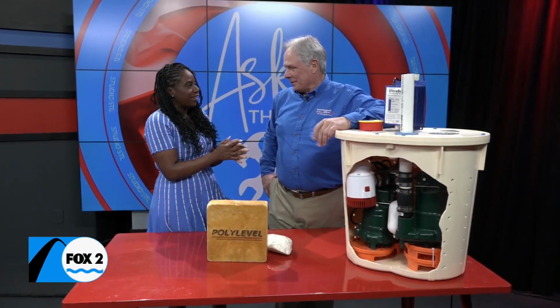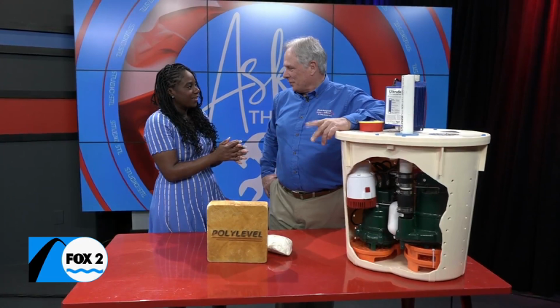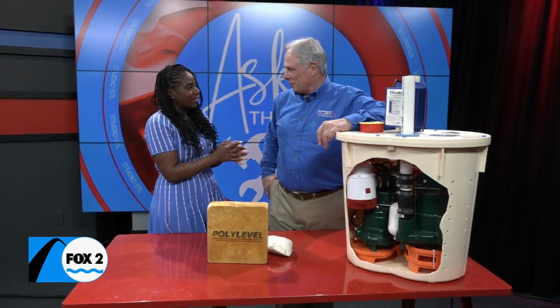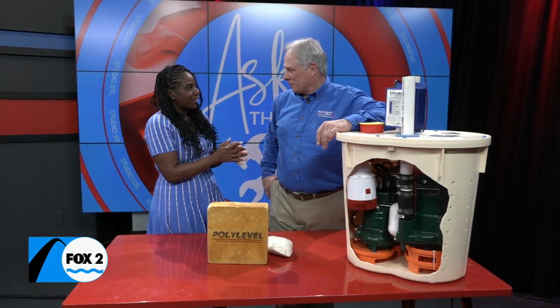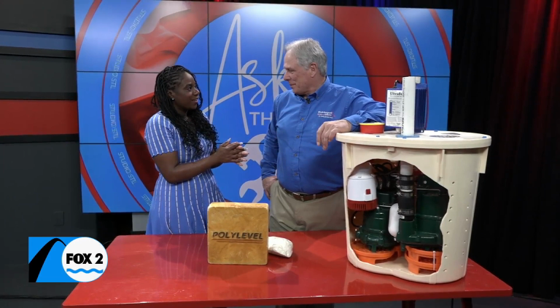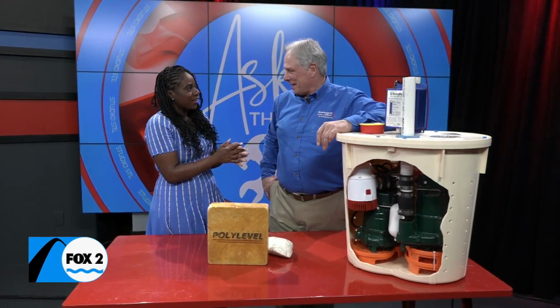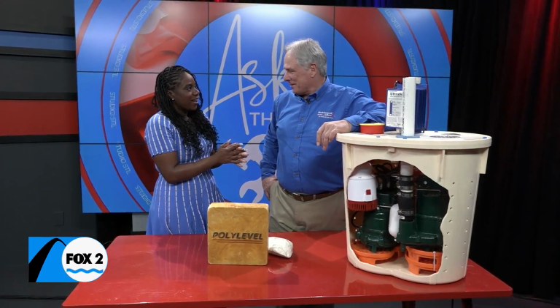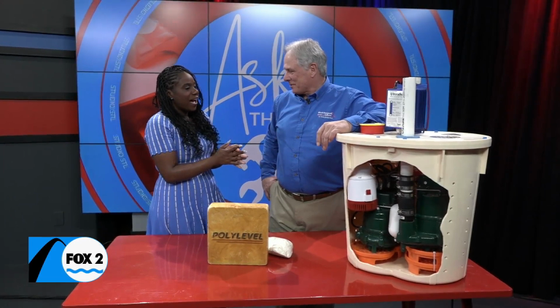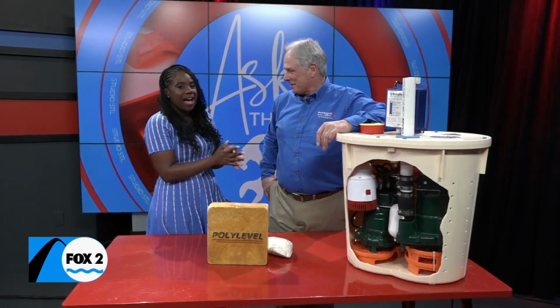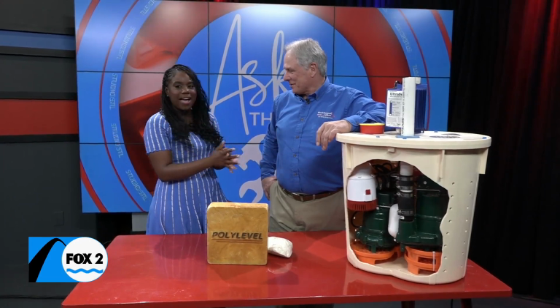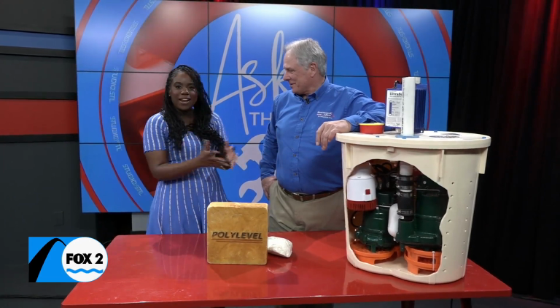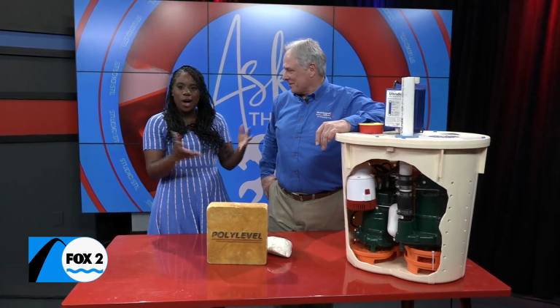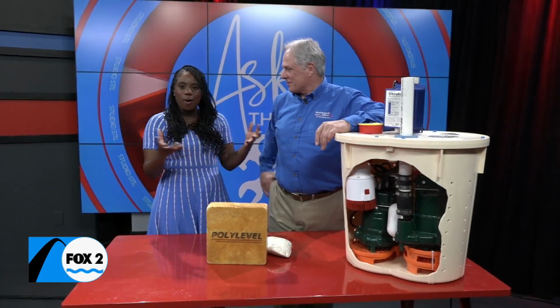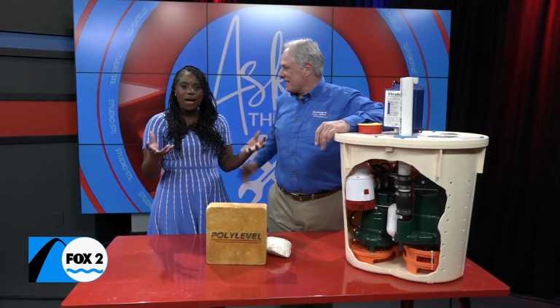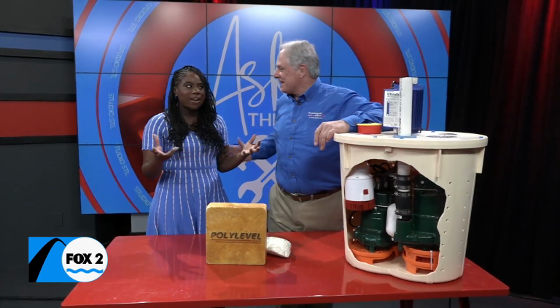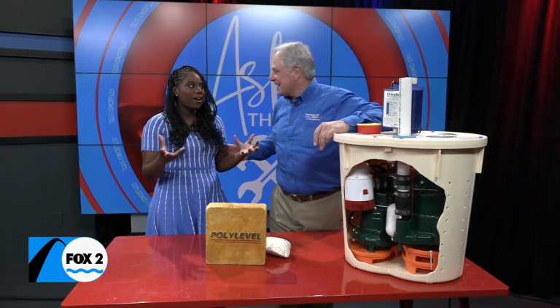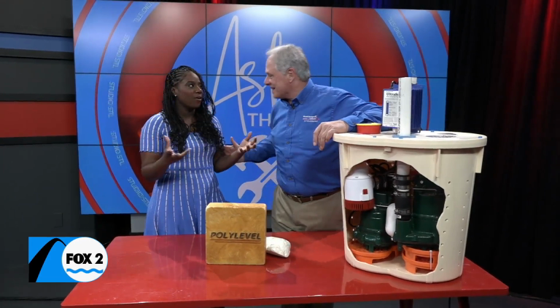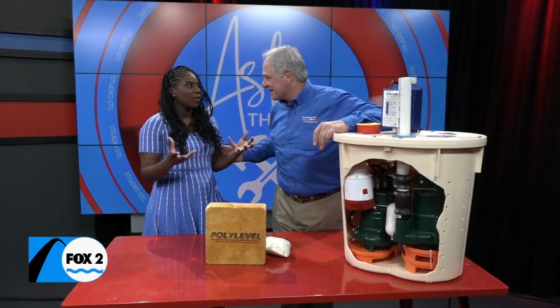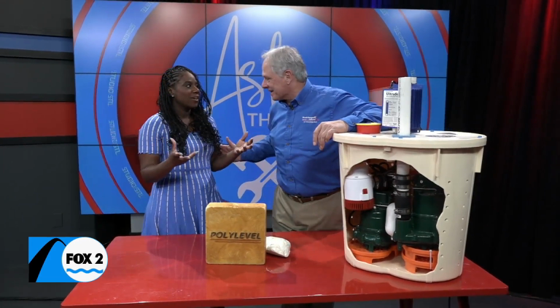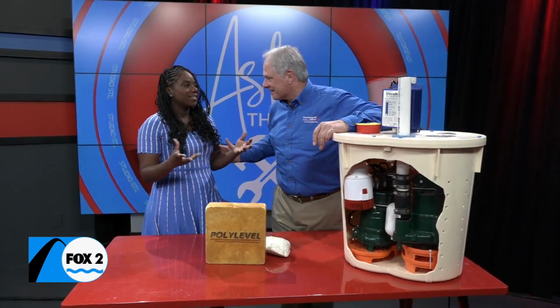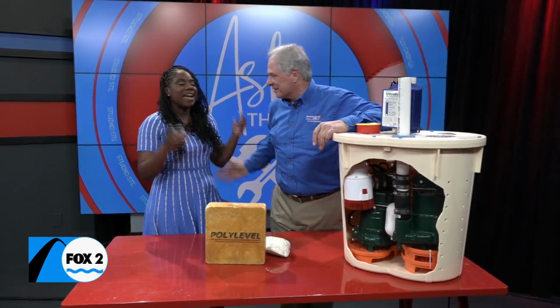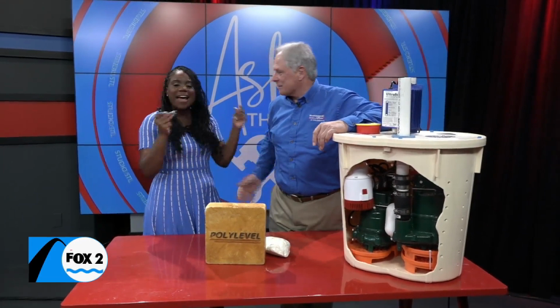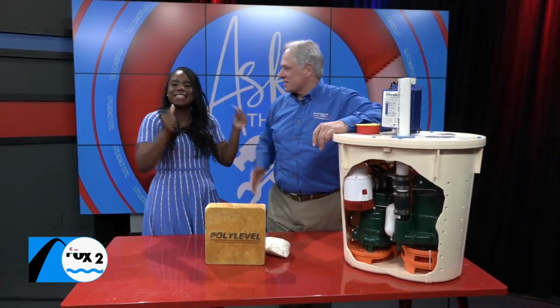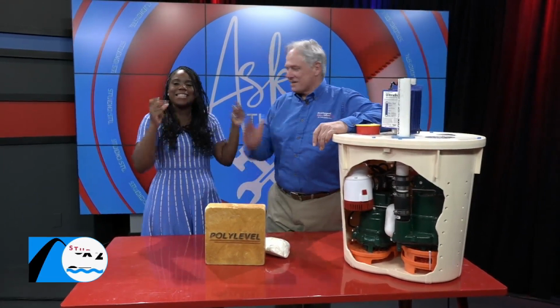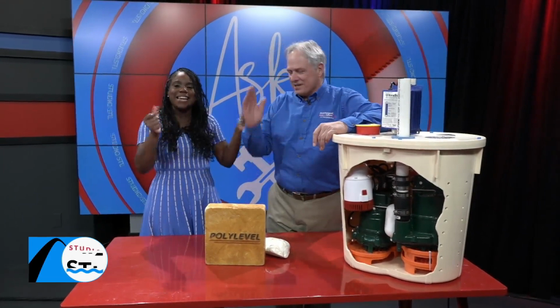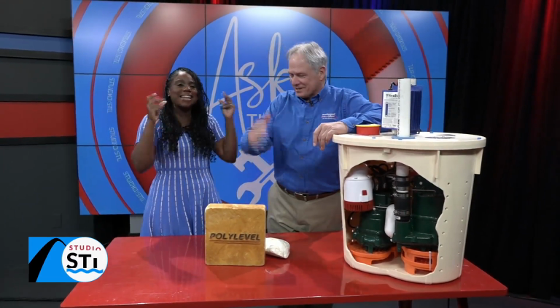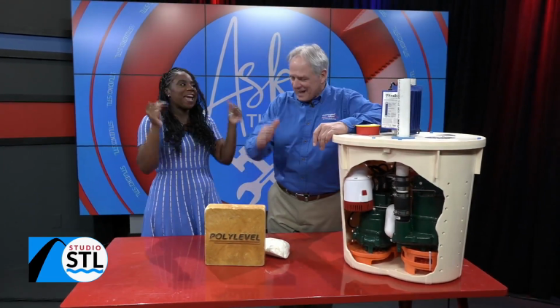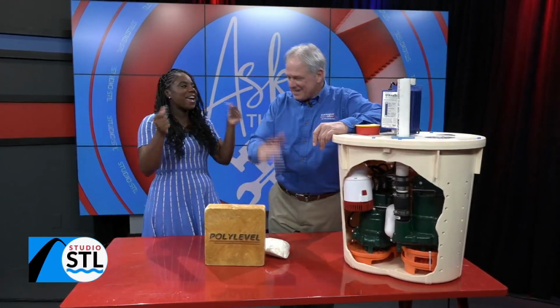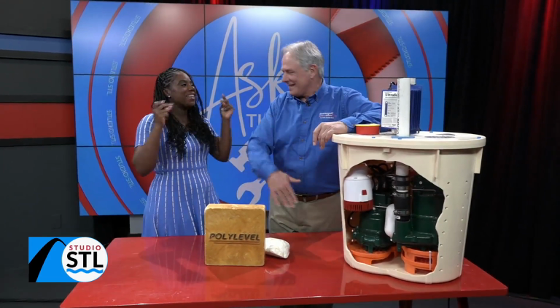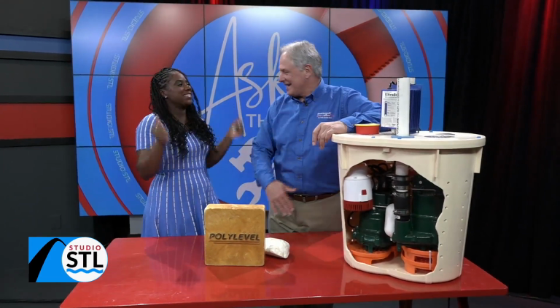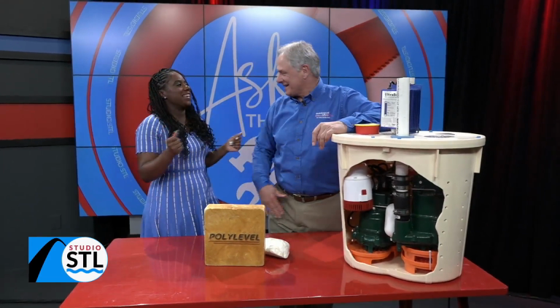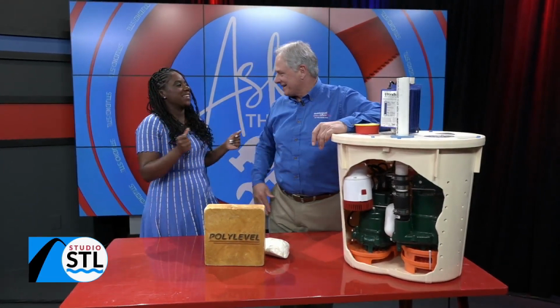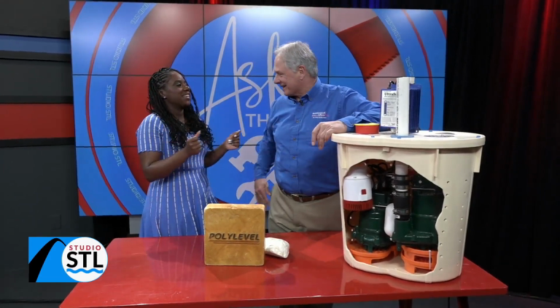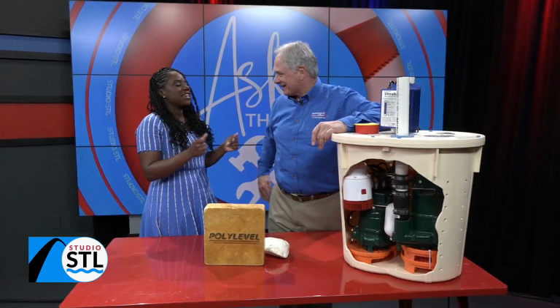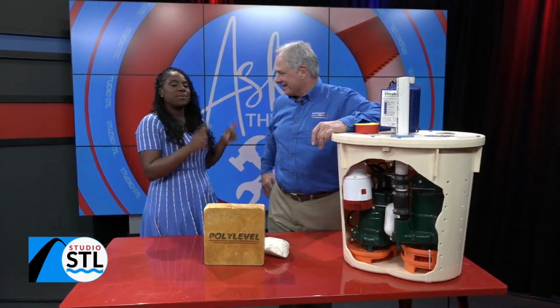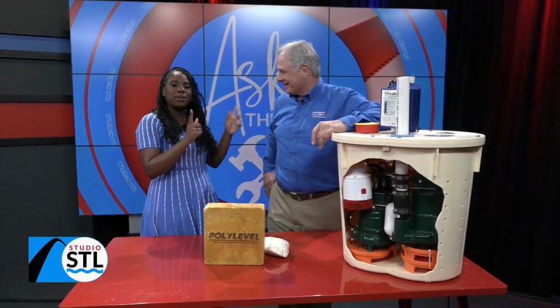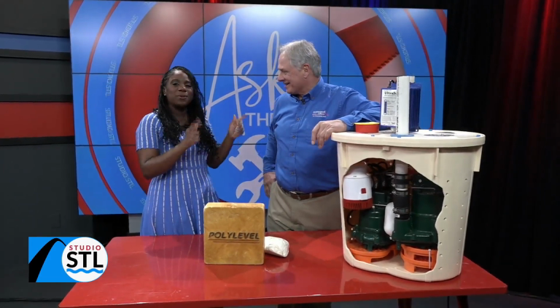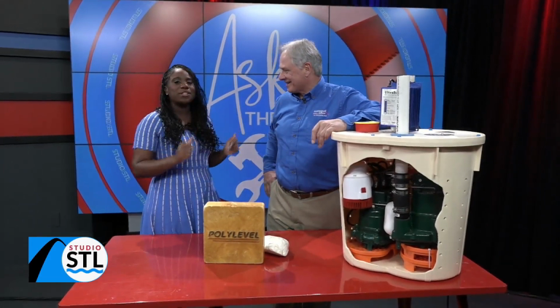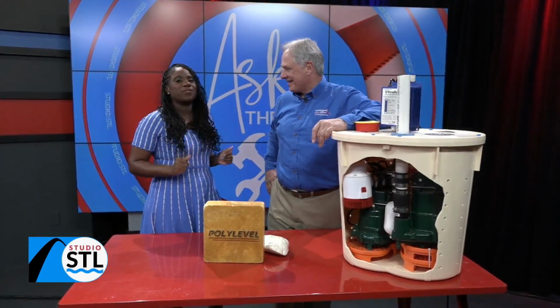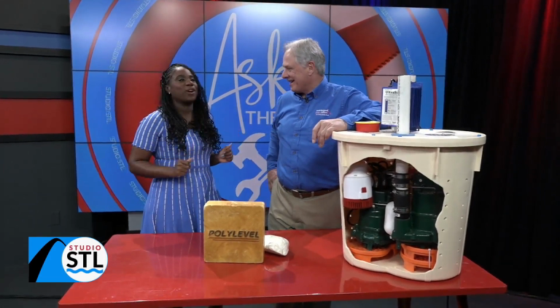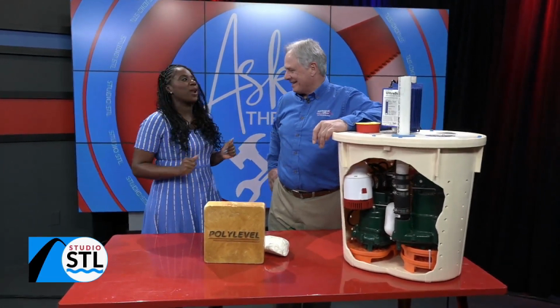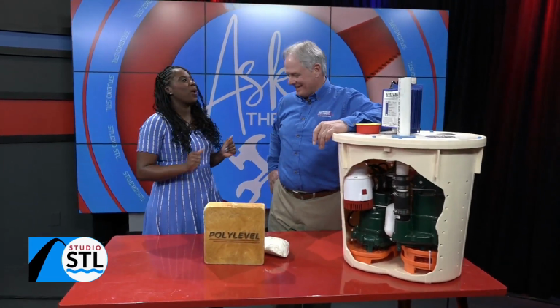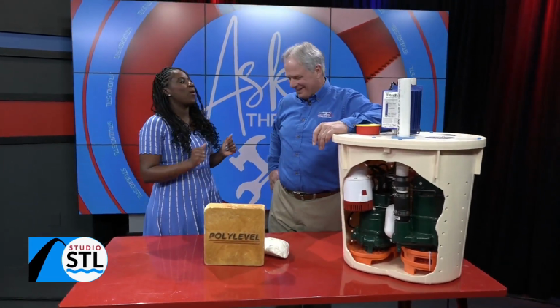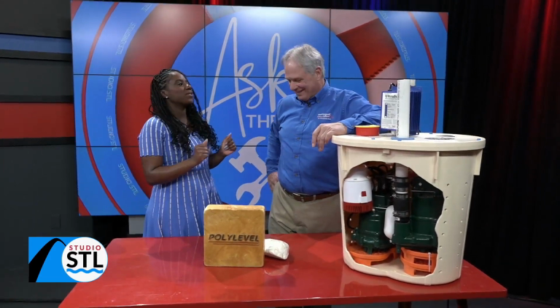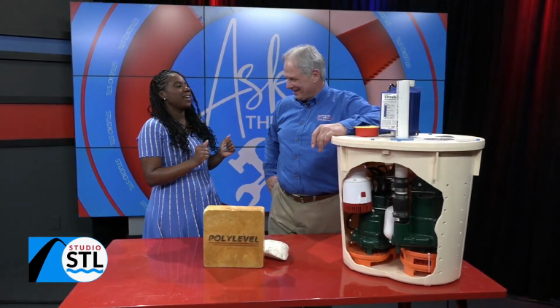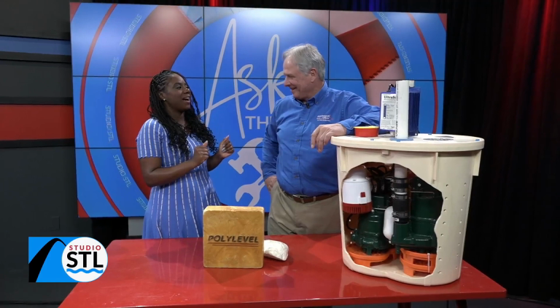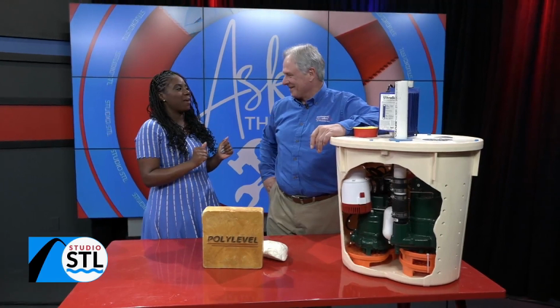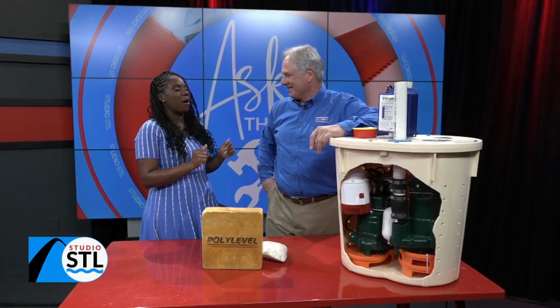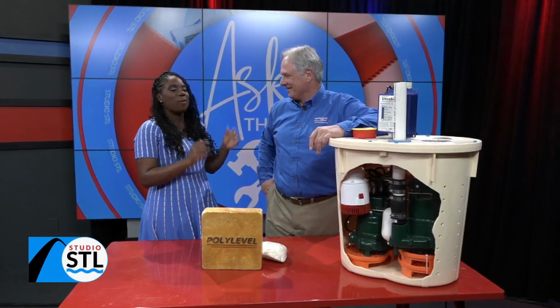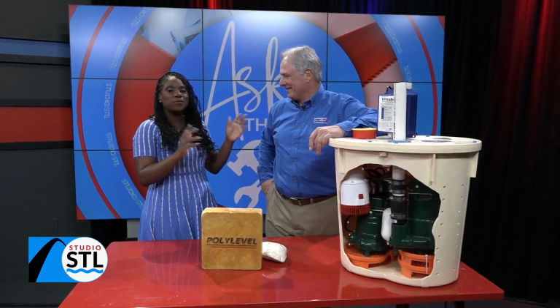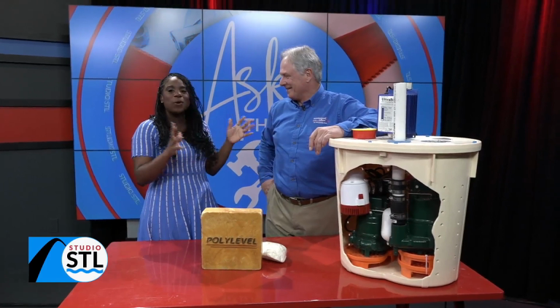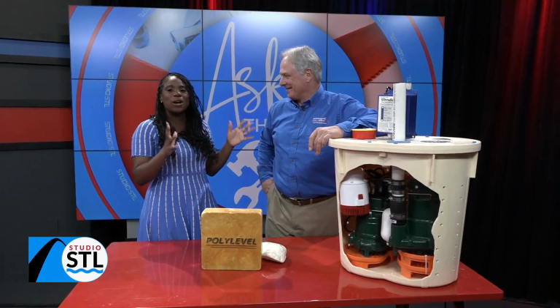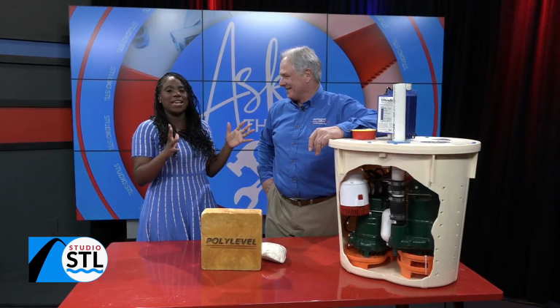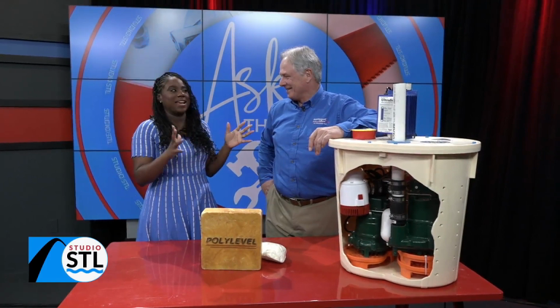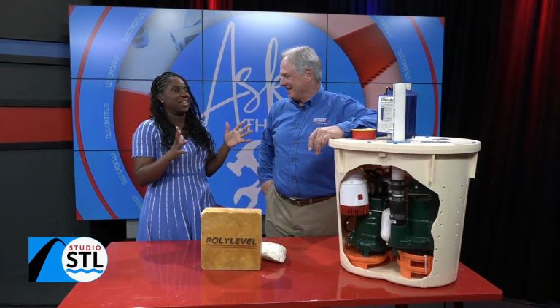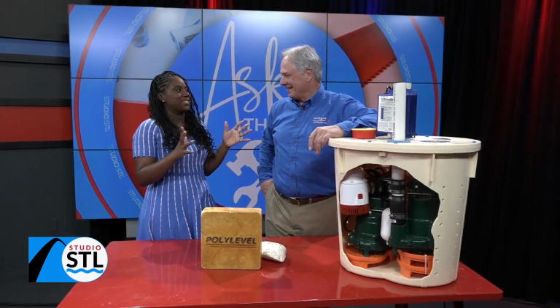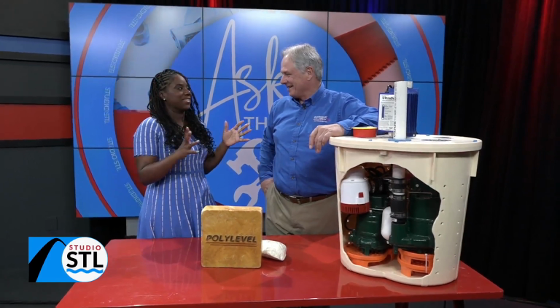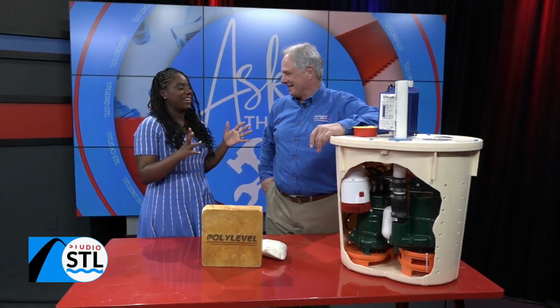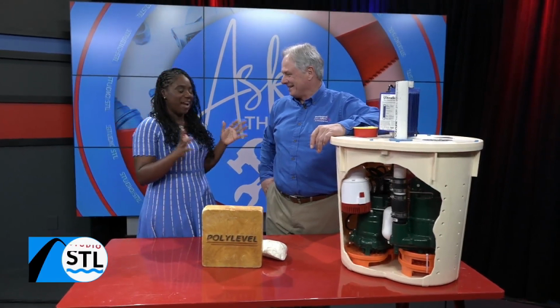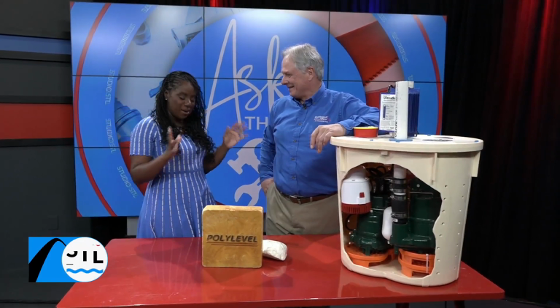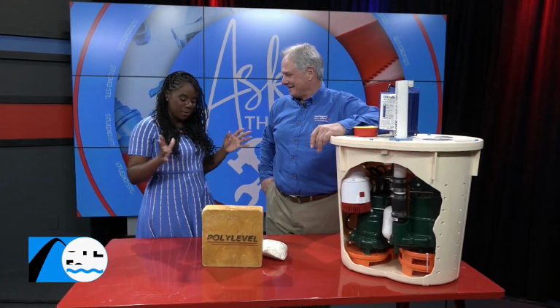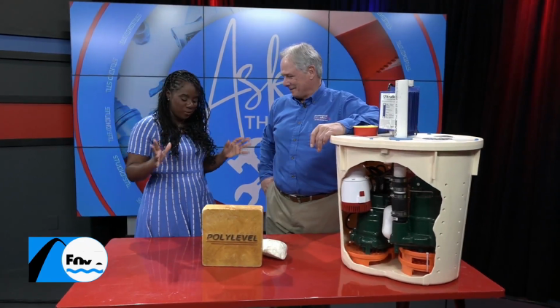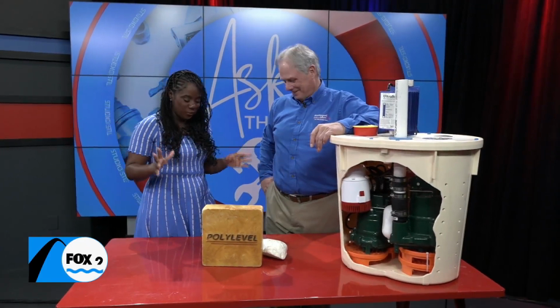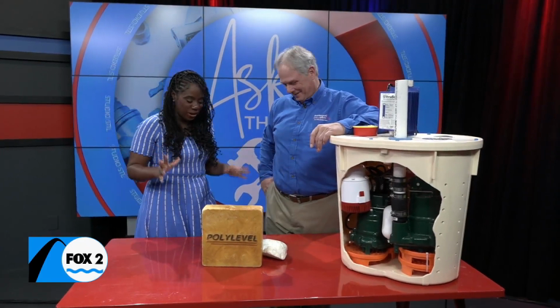Good to always be back here, Chelsea. Since 1986. You've been doing this for a long time. Almost 40 years. I'm here for it.